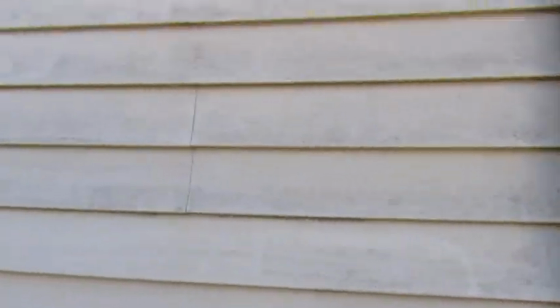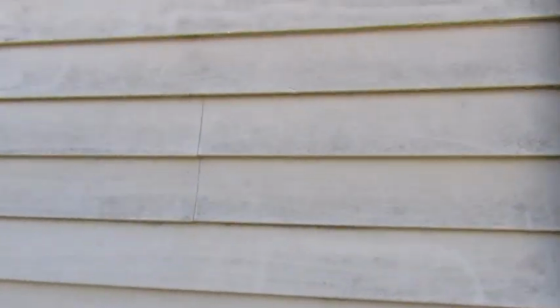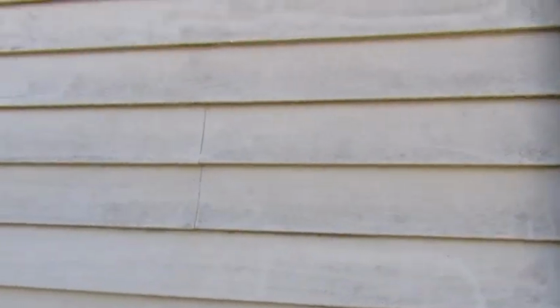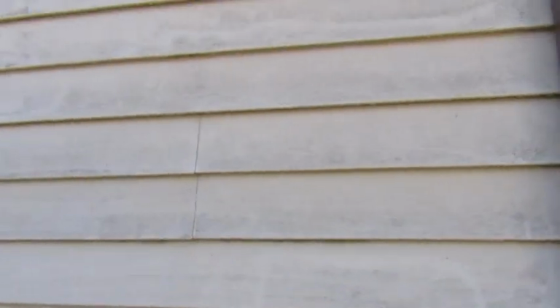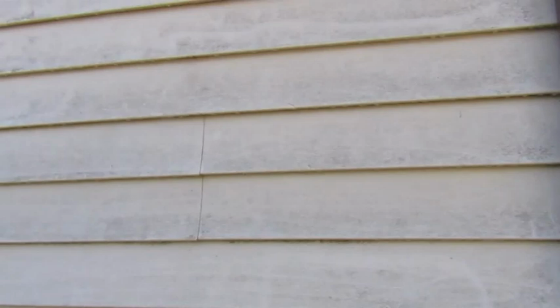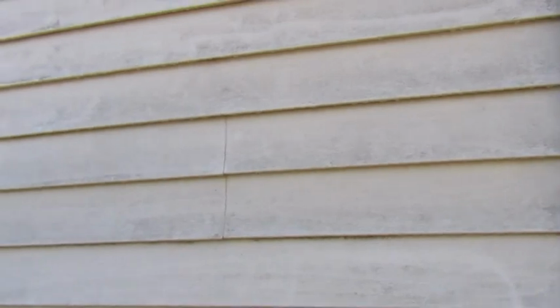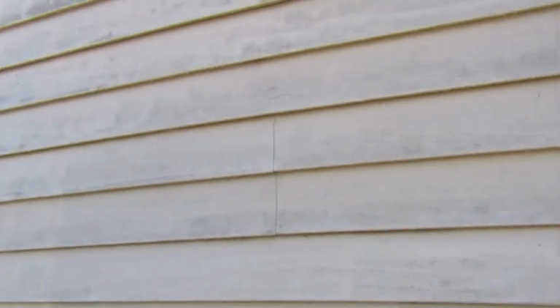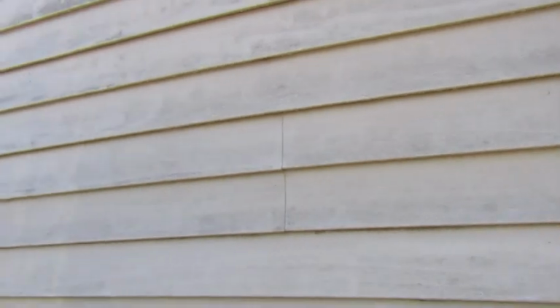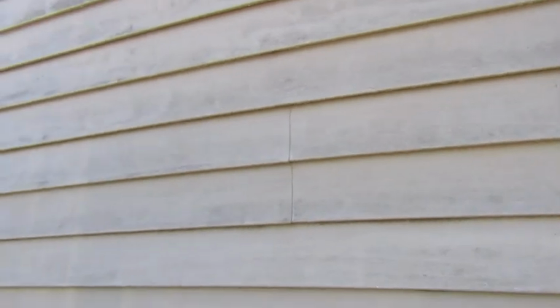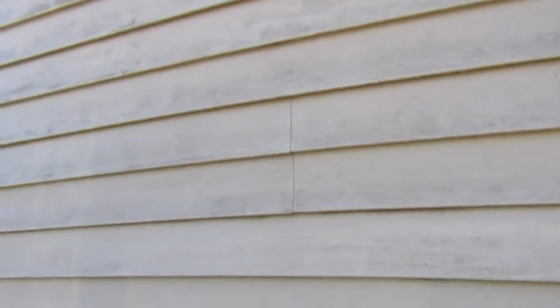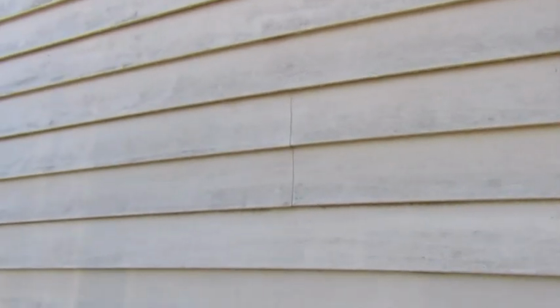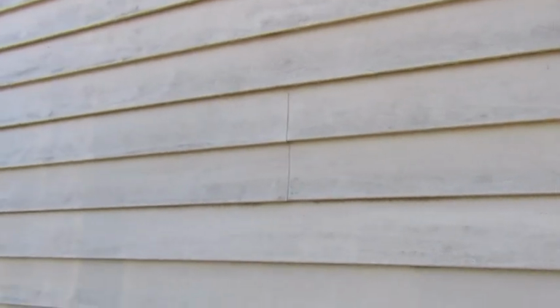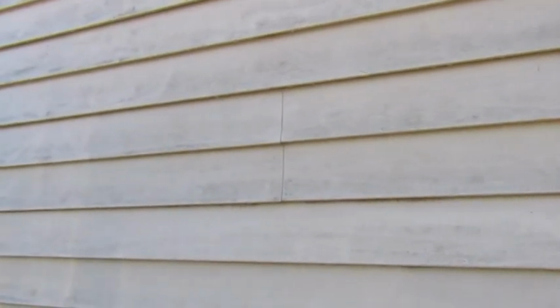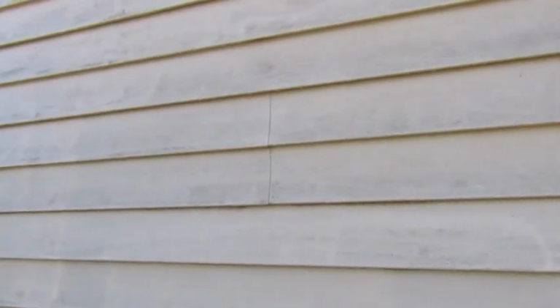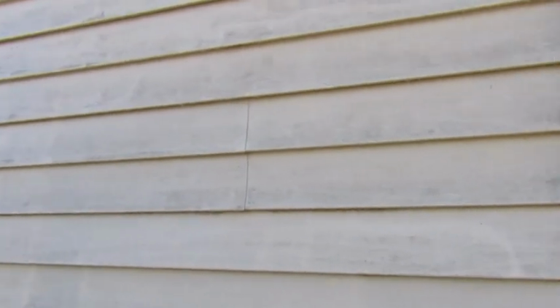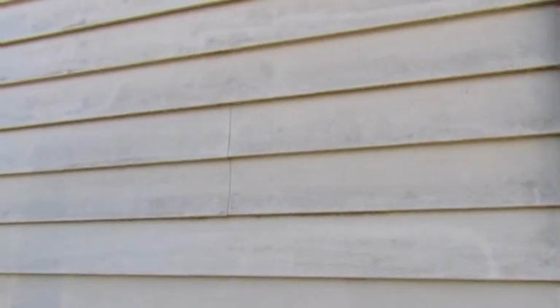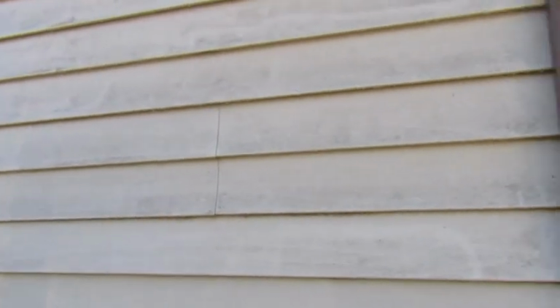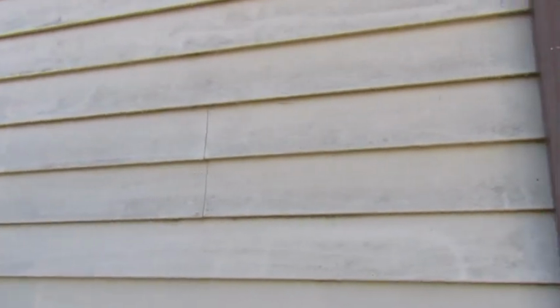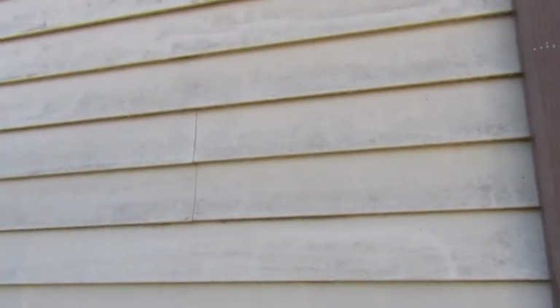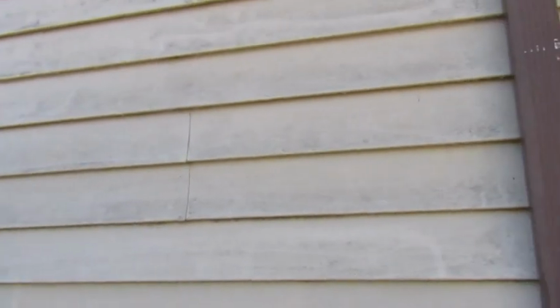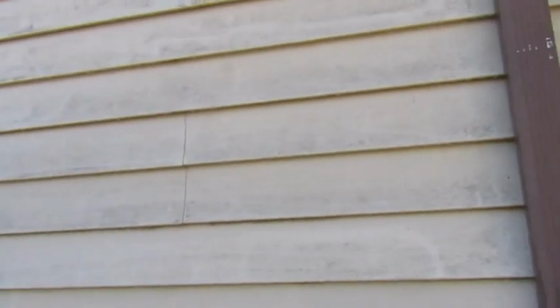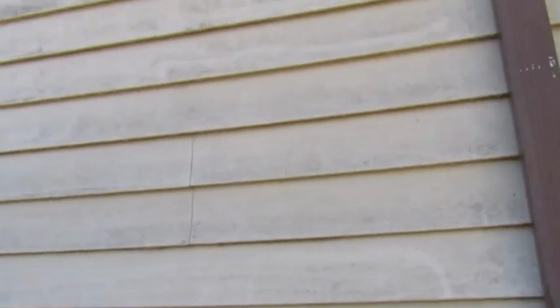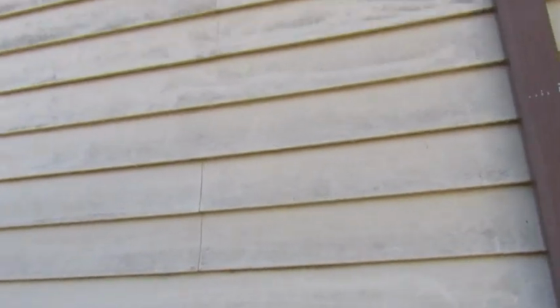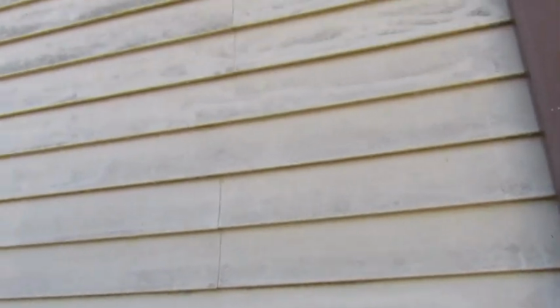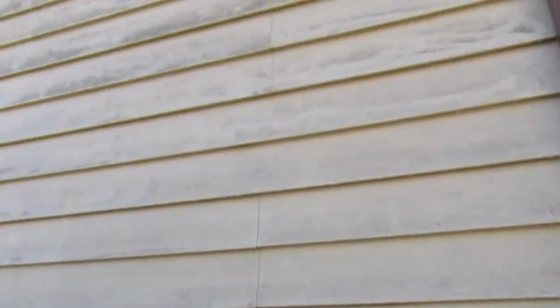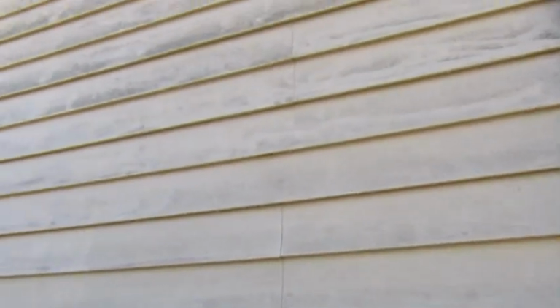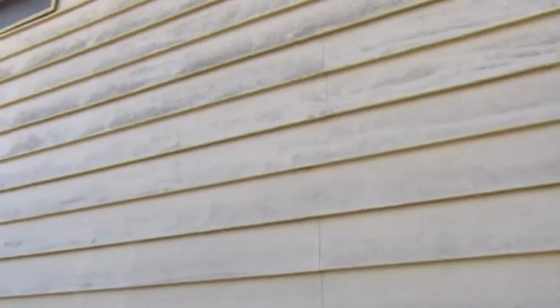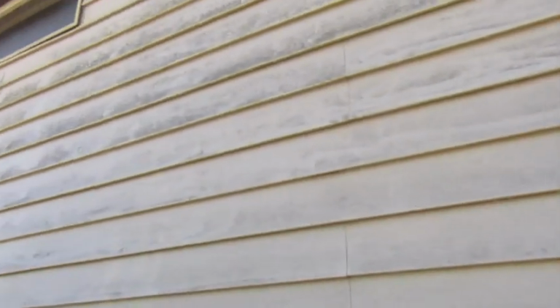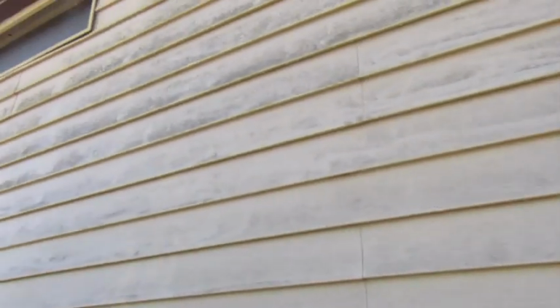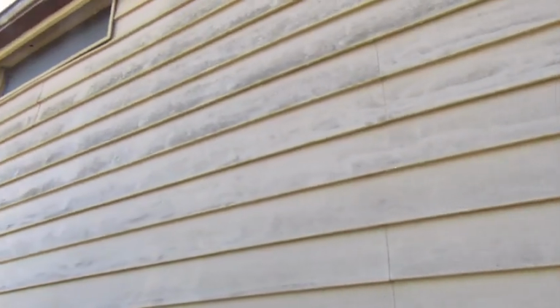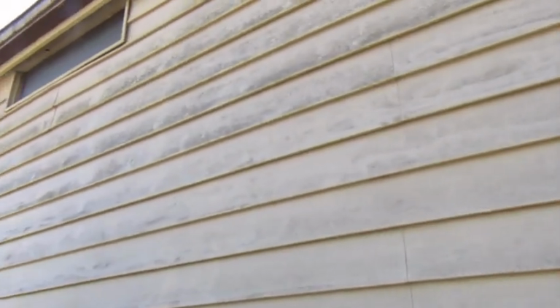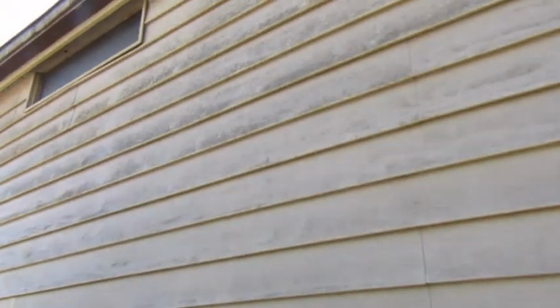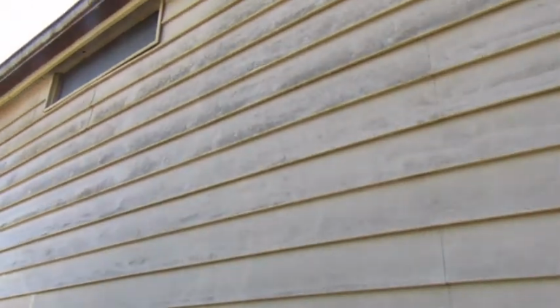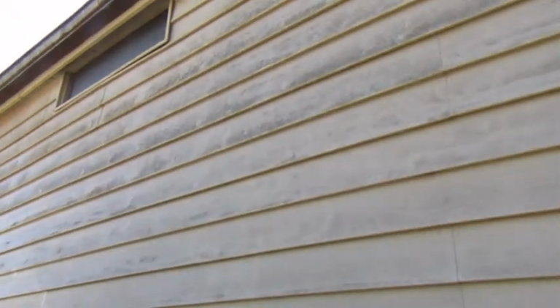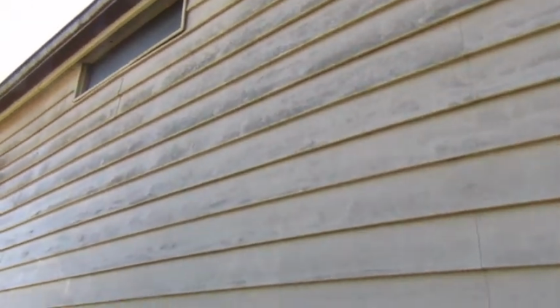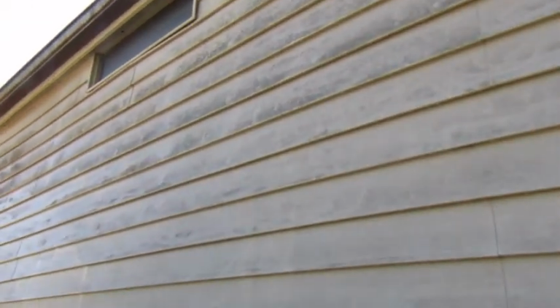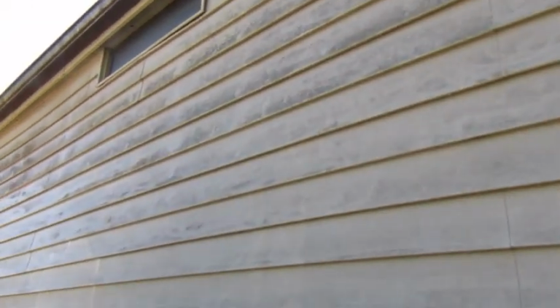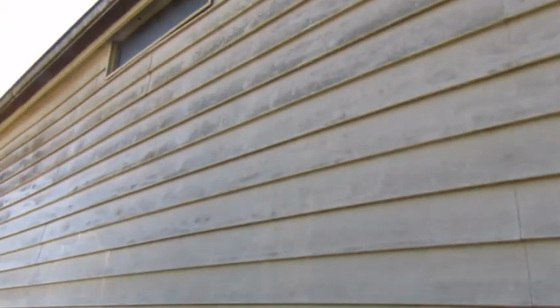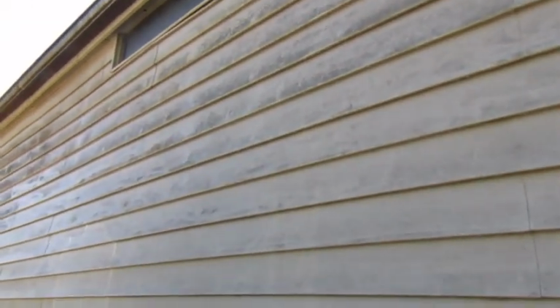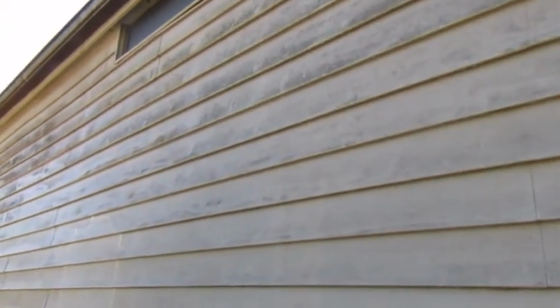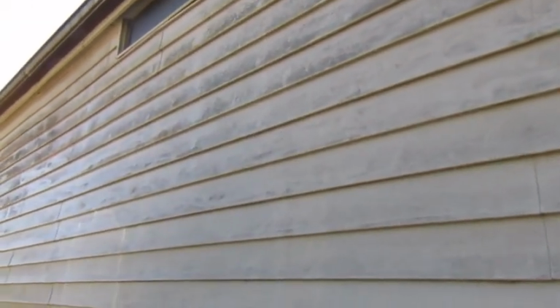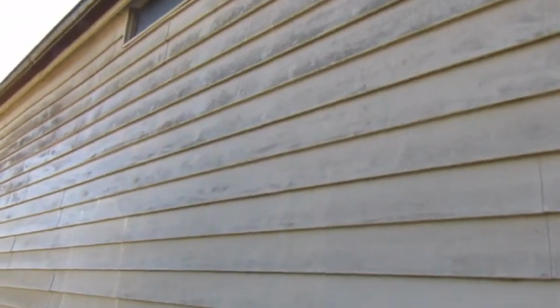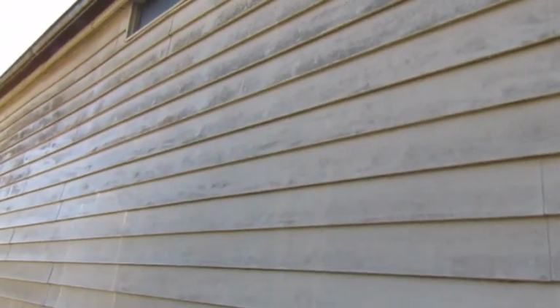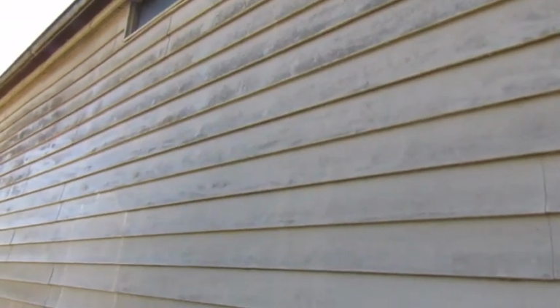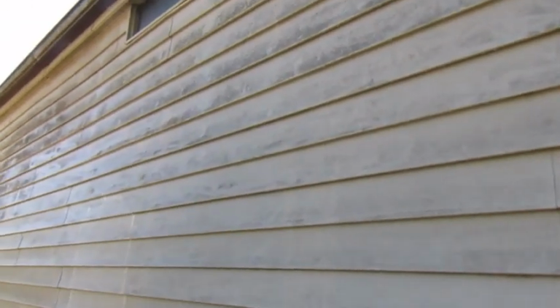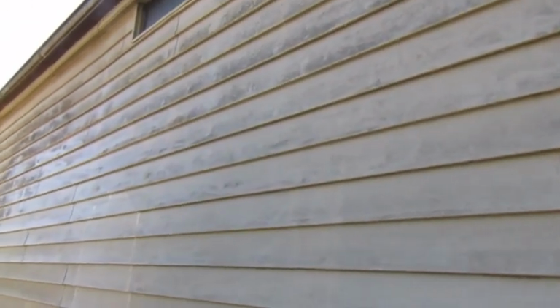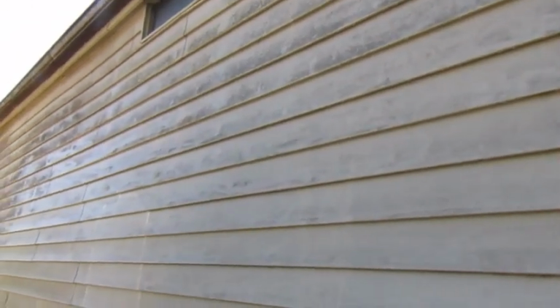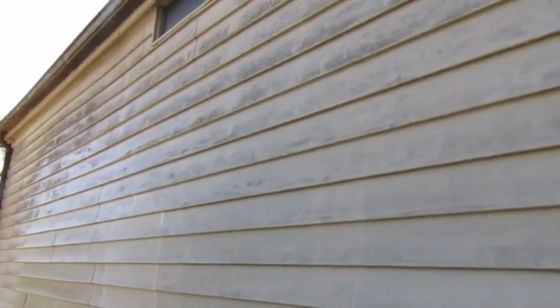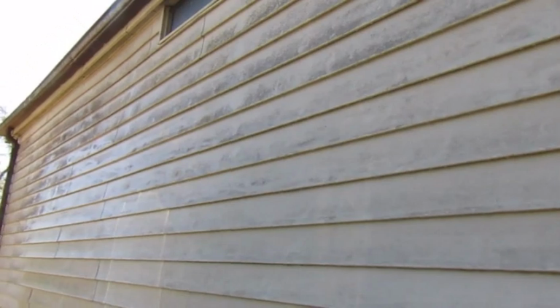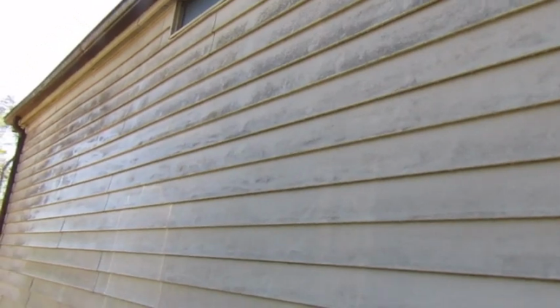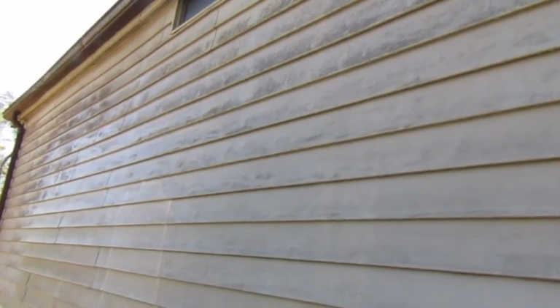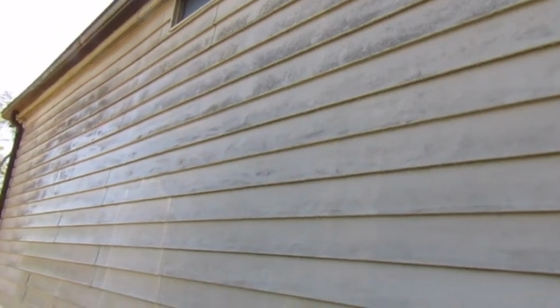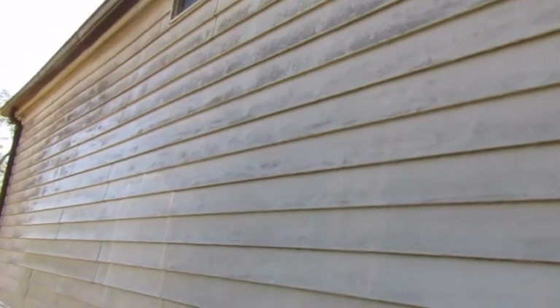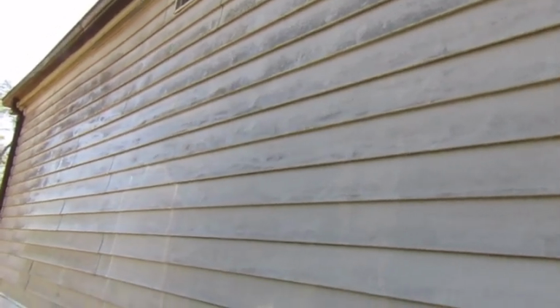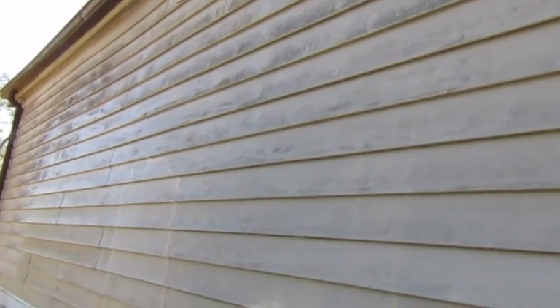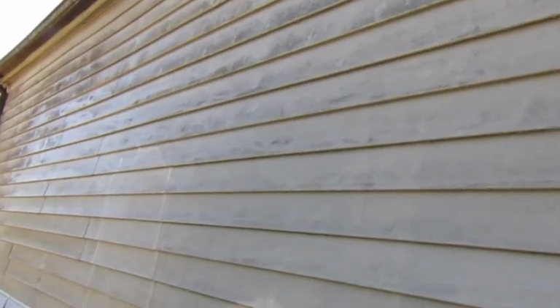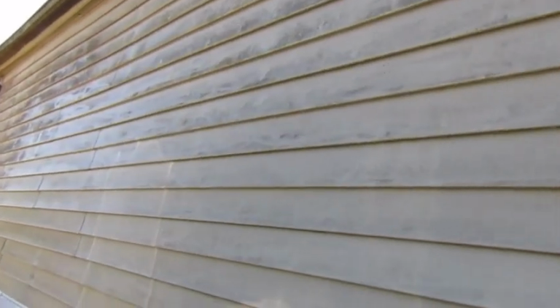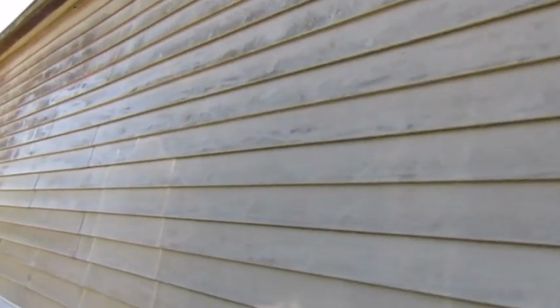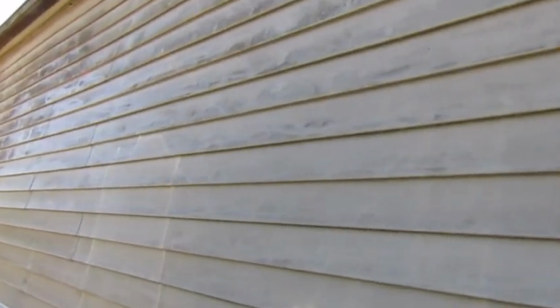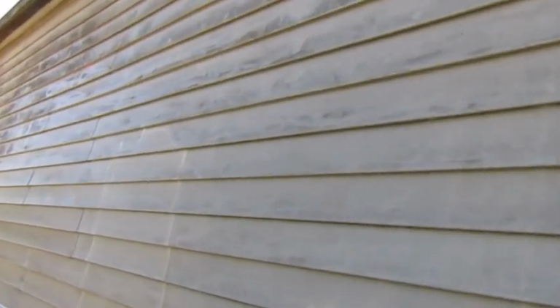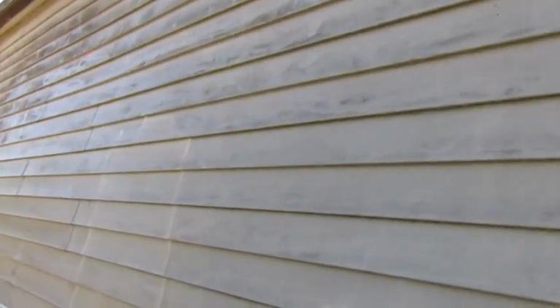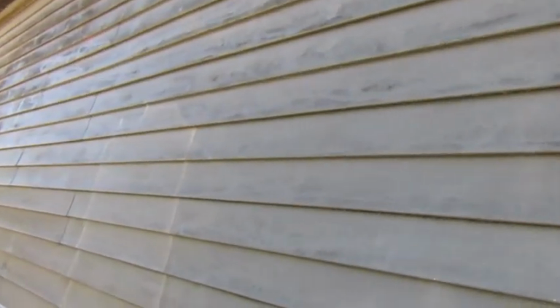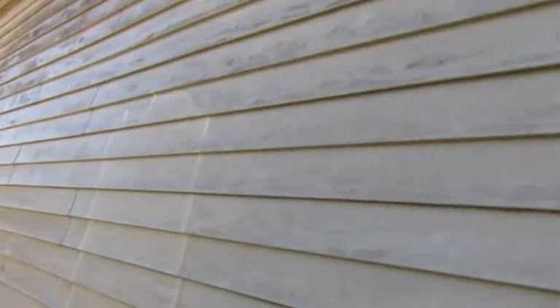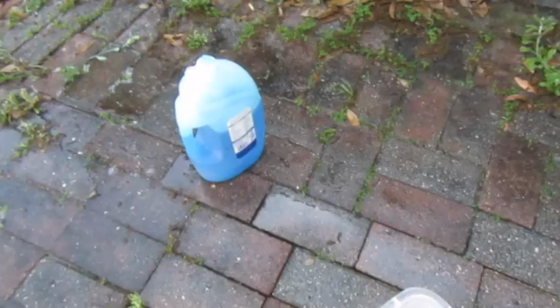I am going to give you guys a full view of how the house looks once it's completely done. It's just going to take me a little bit of time to do it.